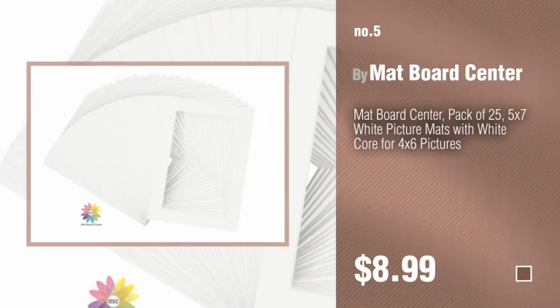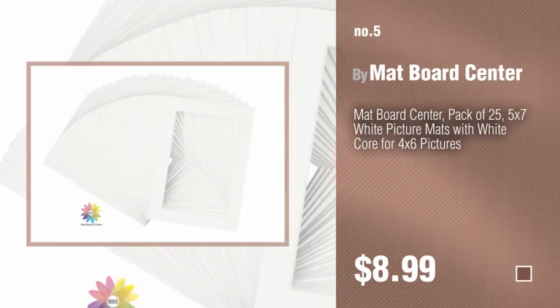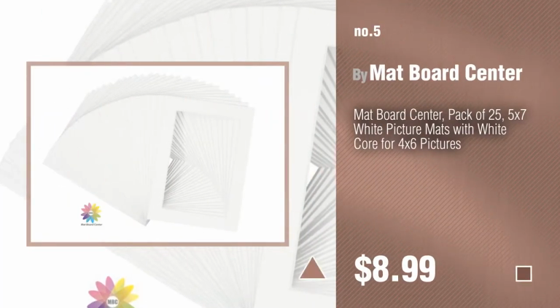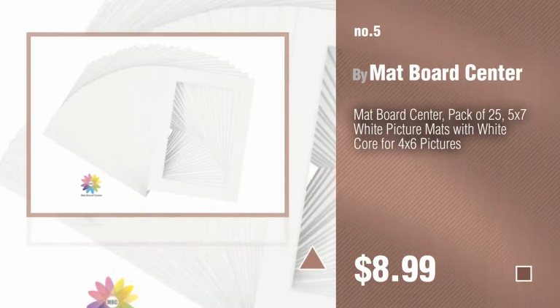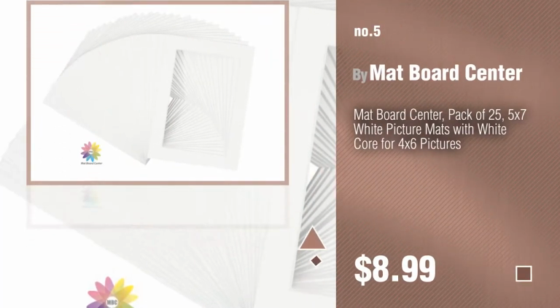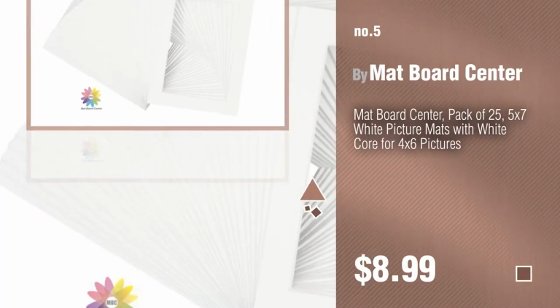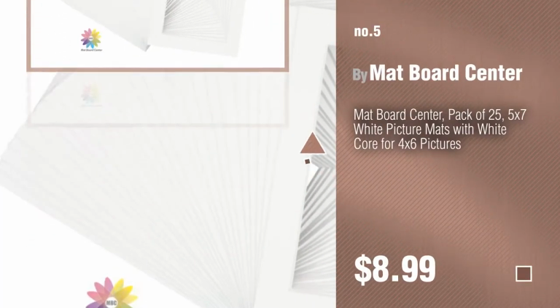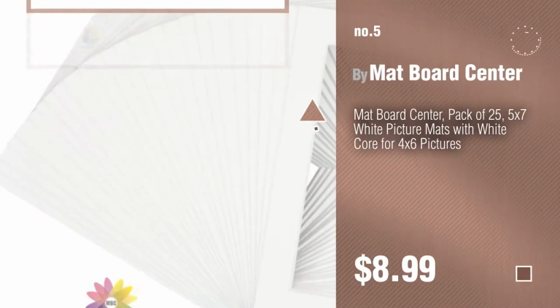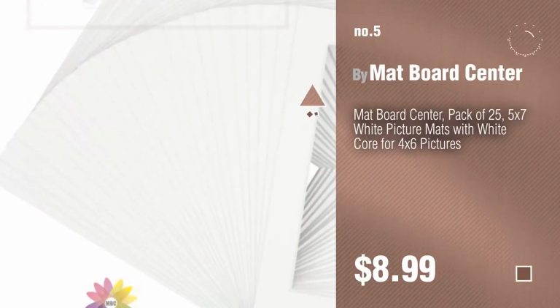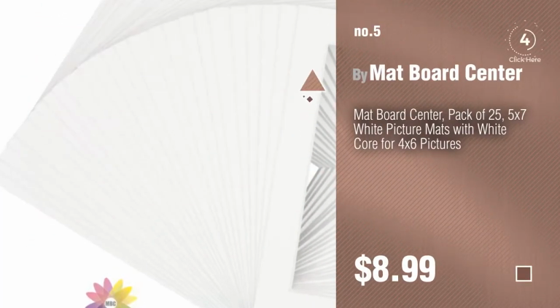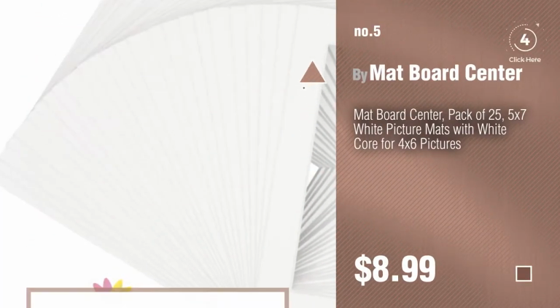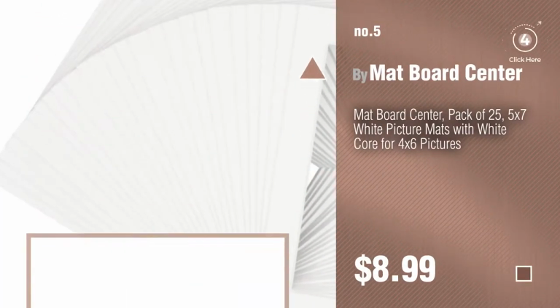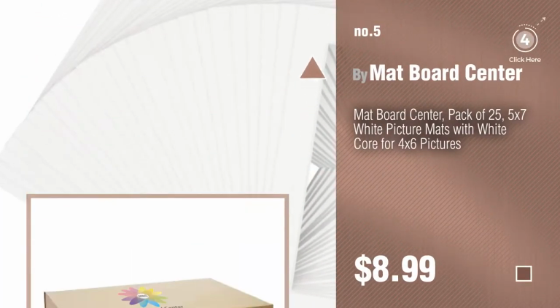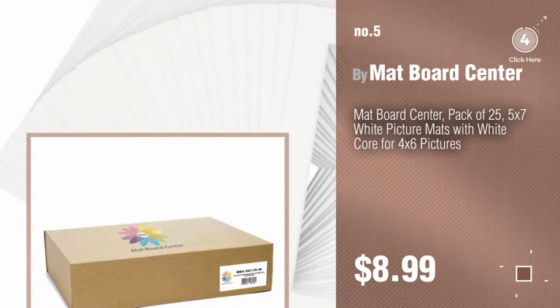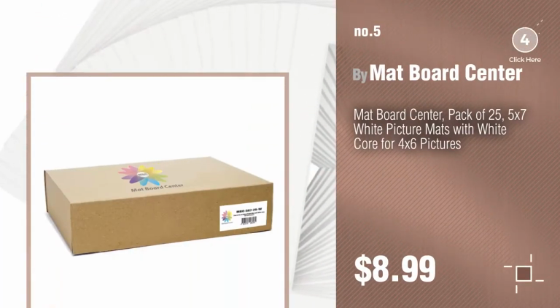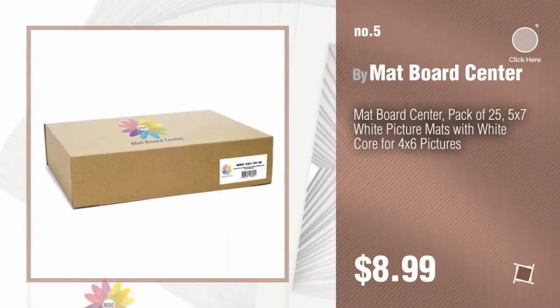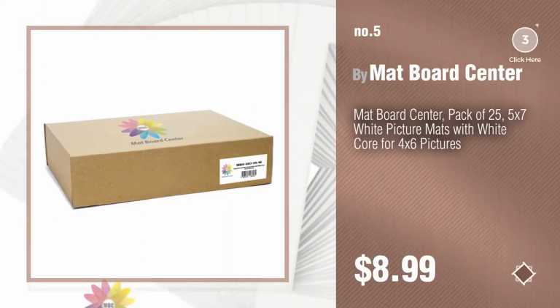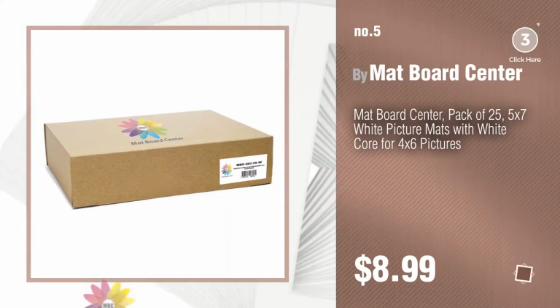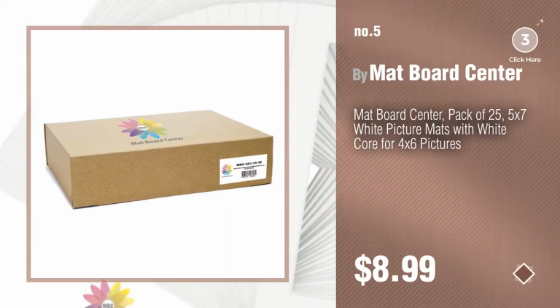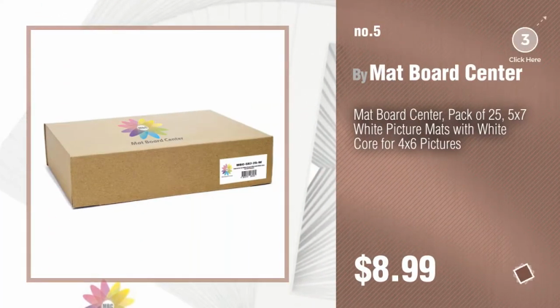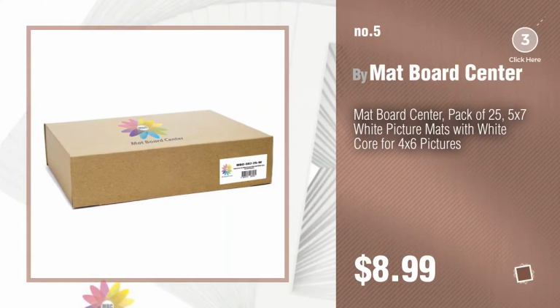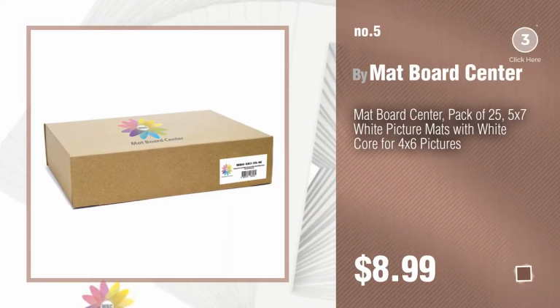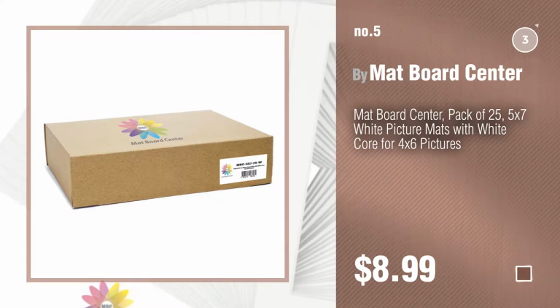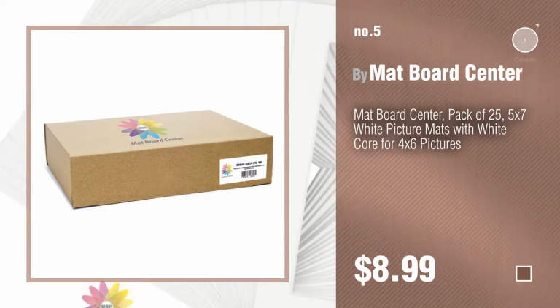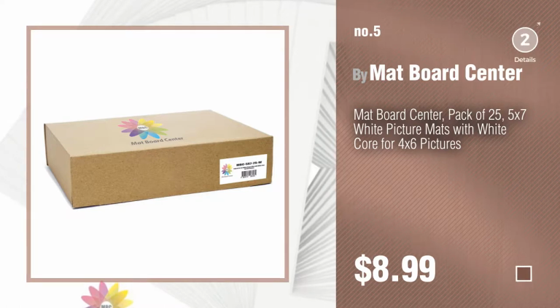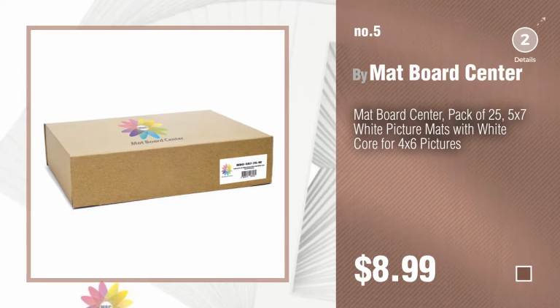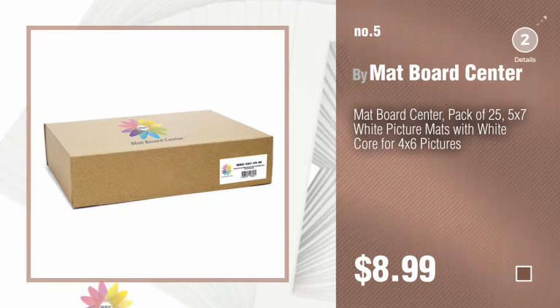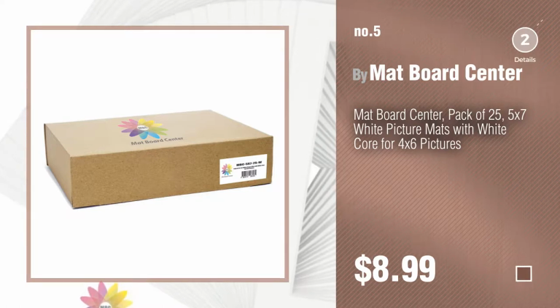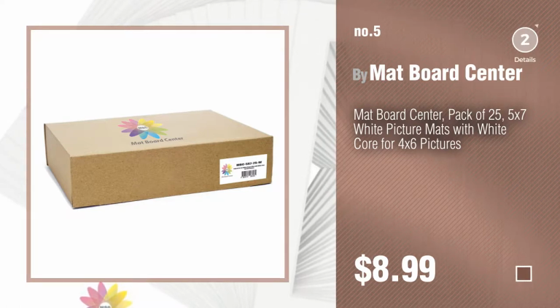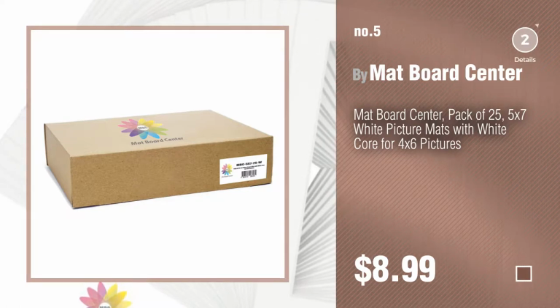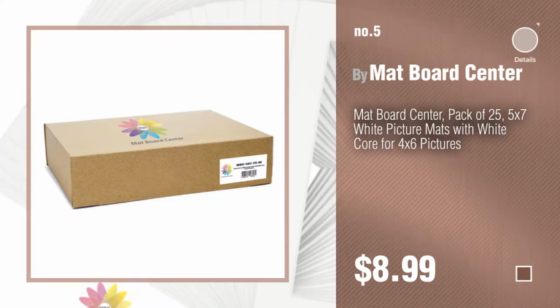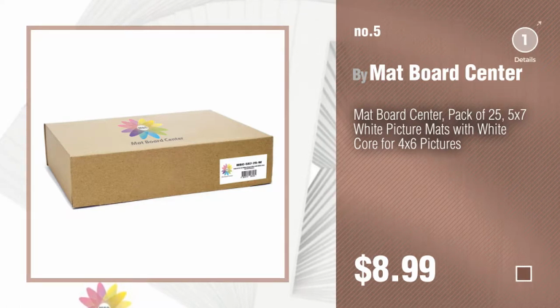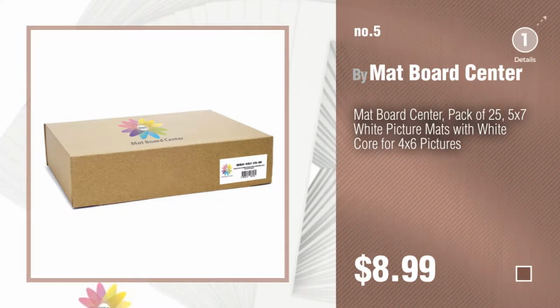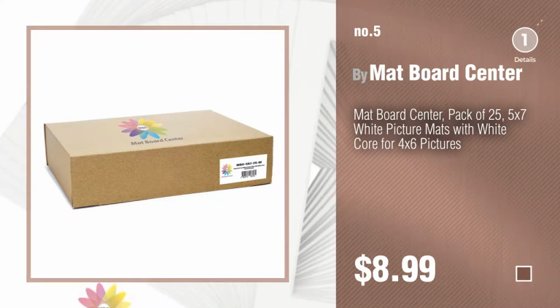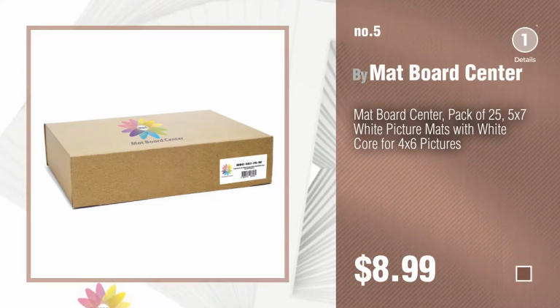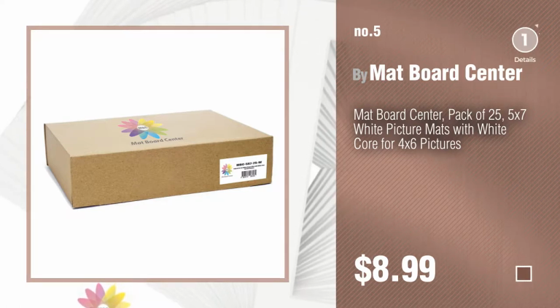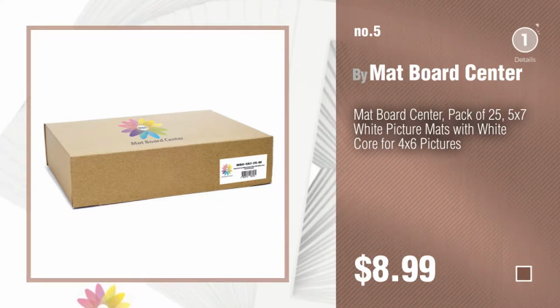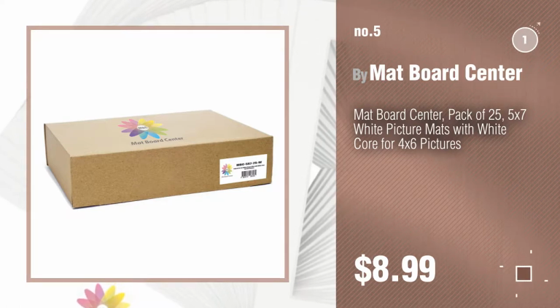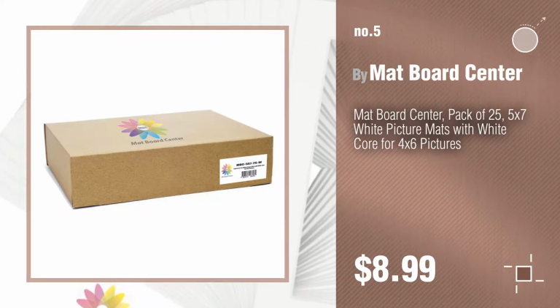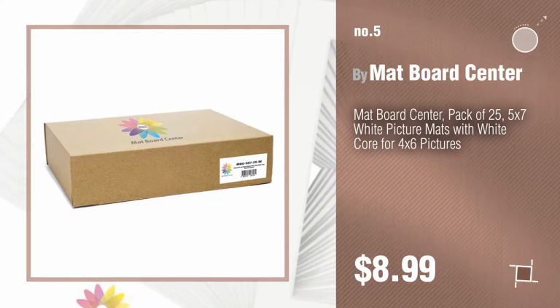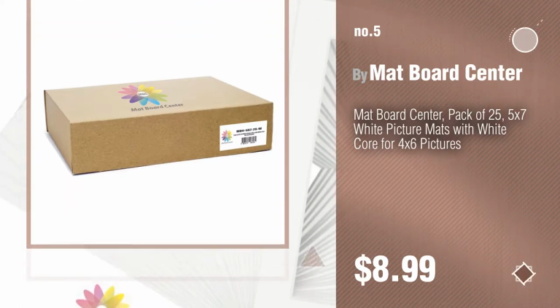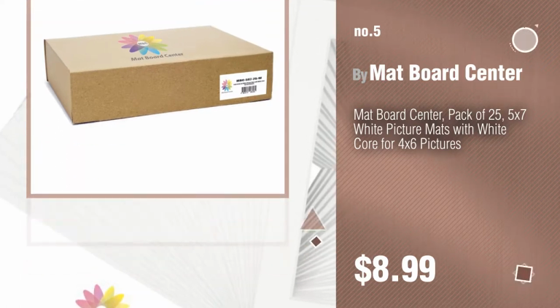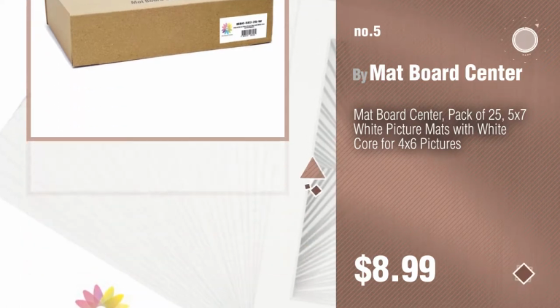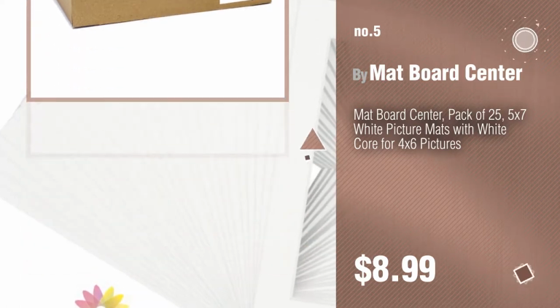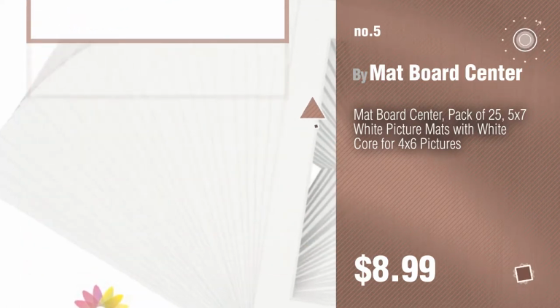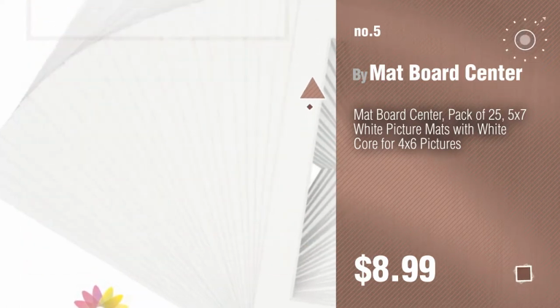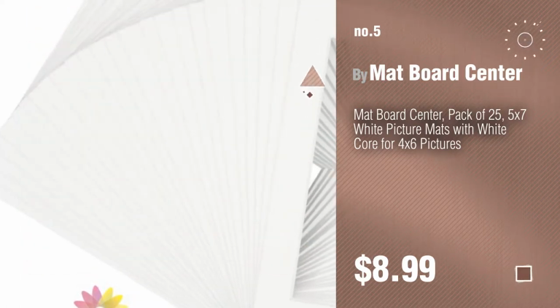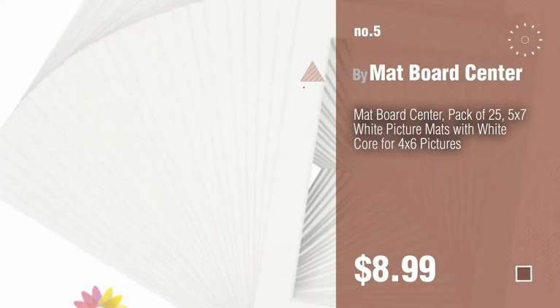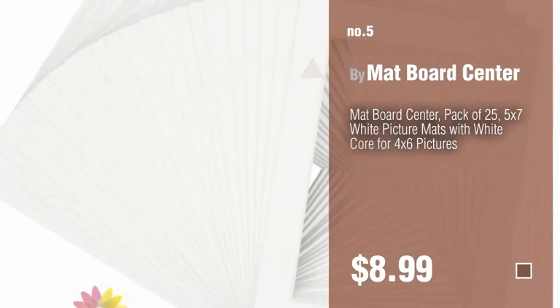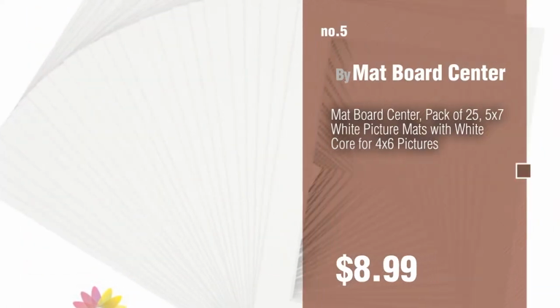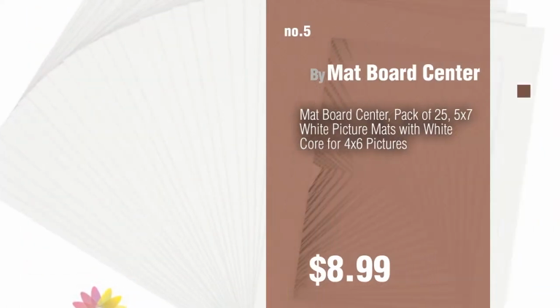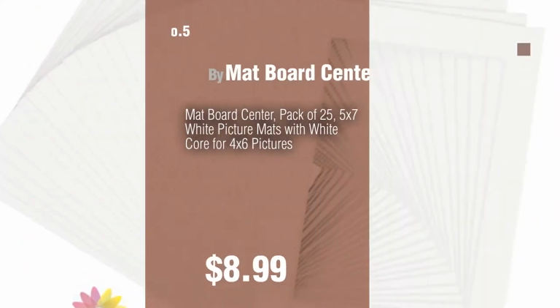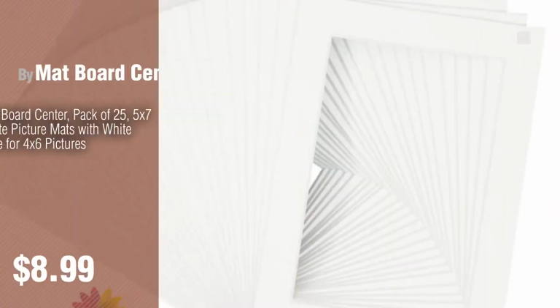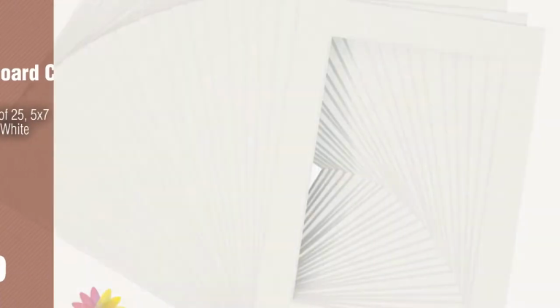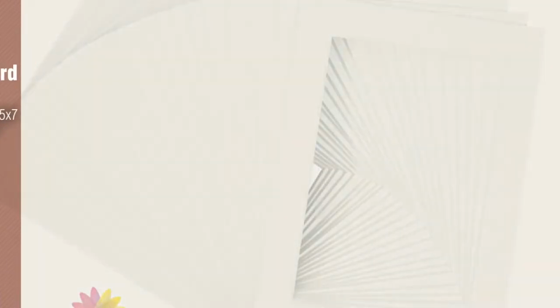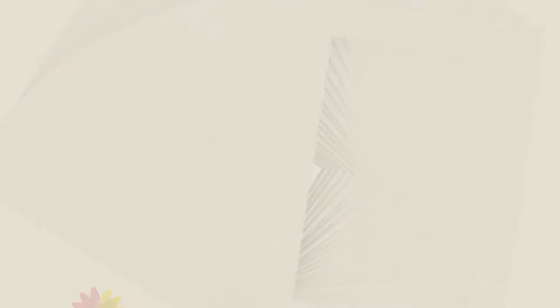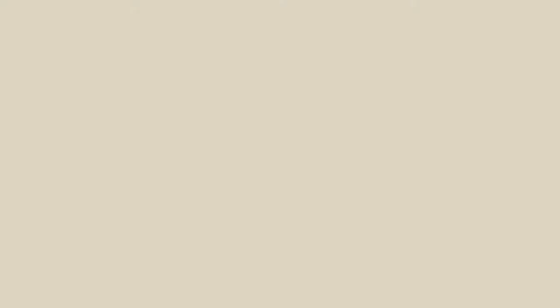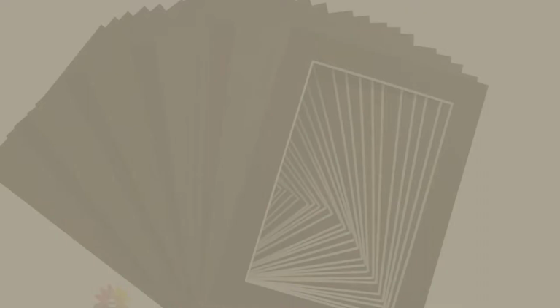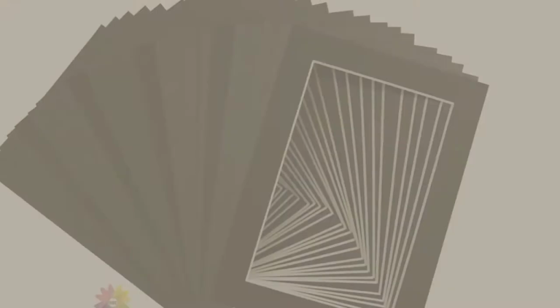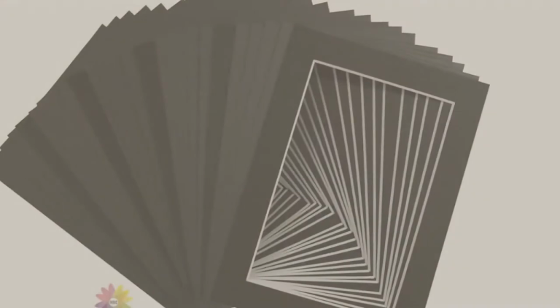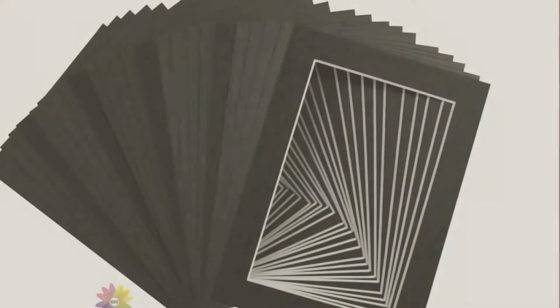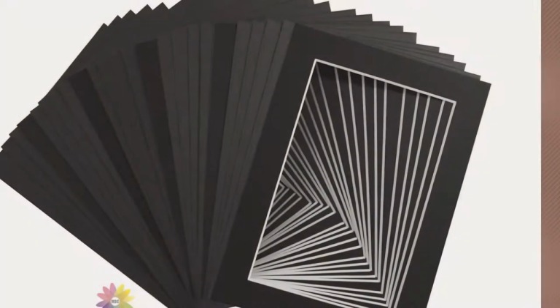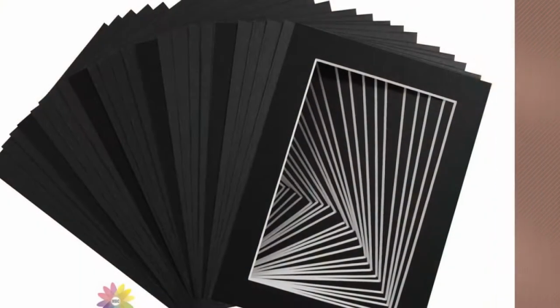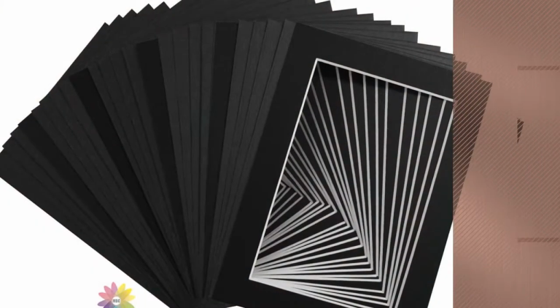Find these 4x7 rugs at up to 70% off by clicking the circle in the corner. Number 6.